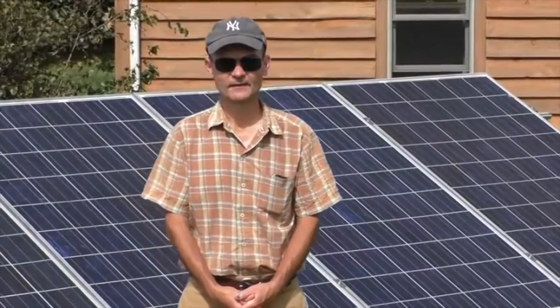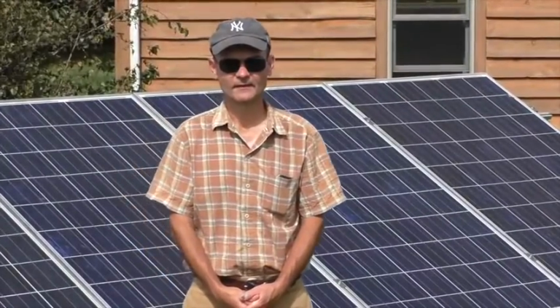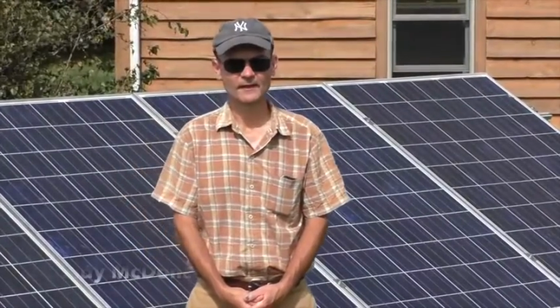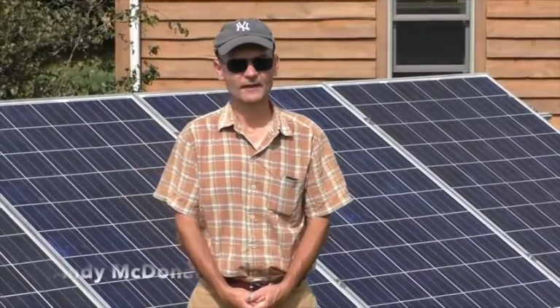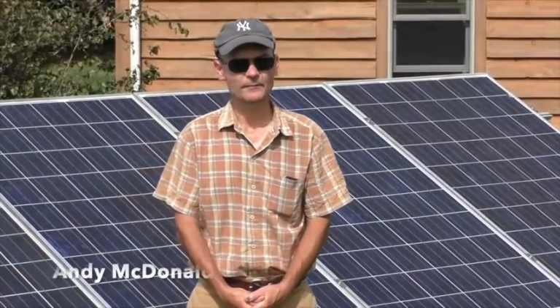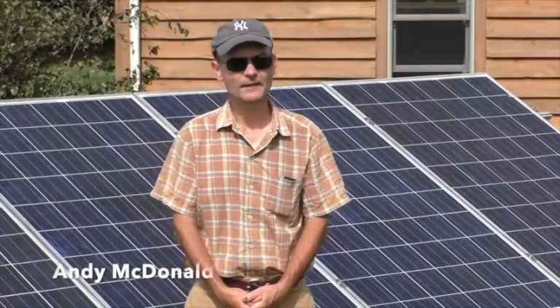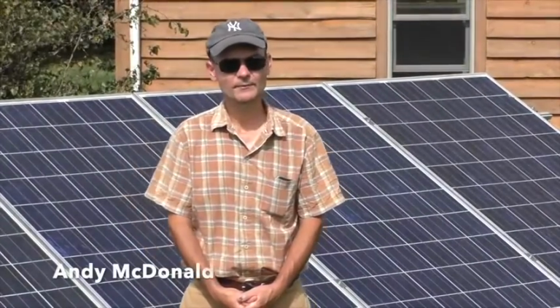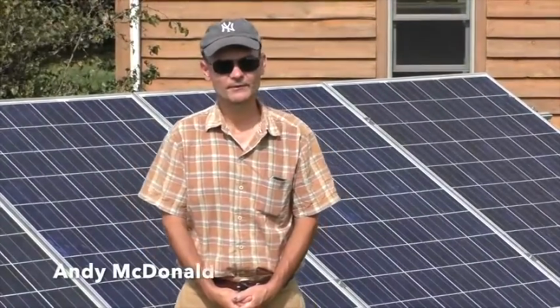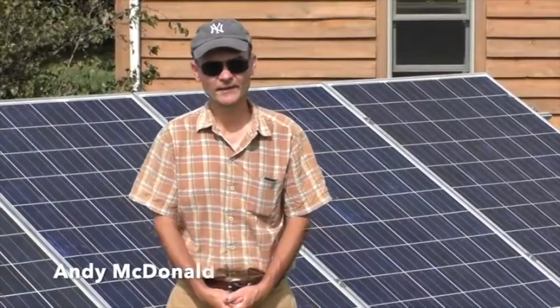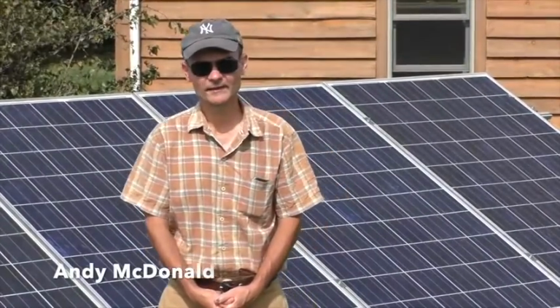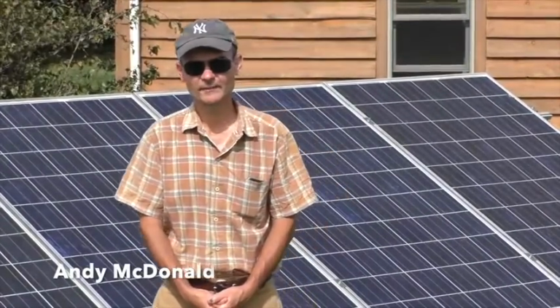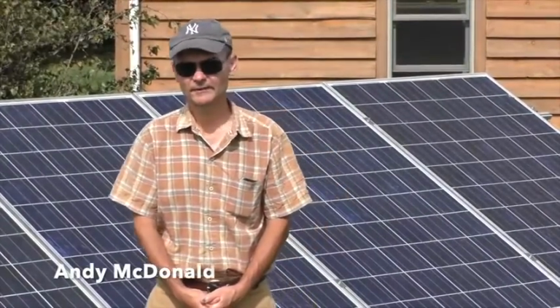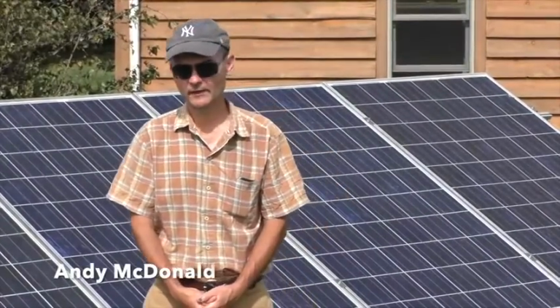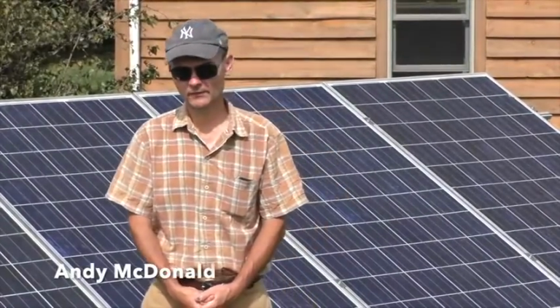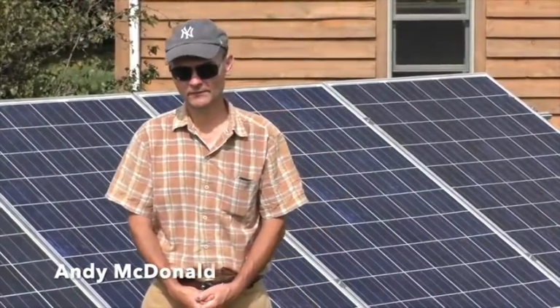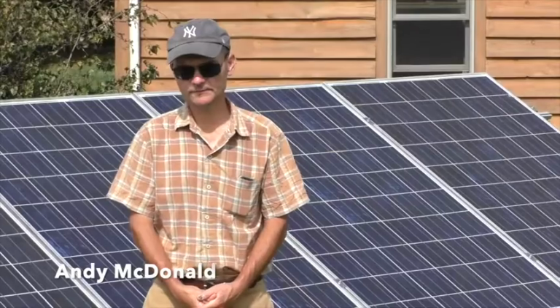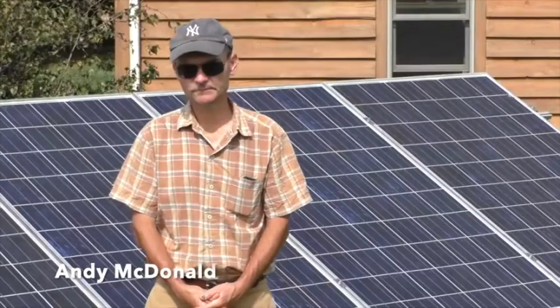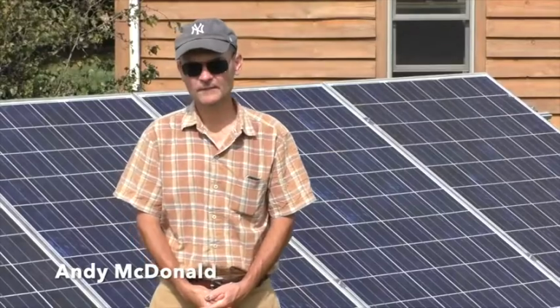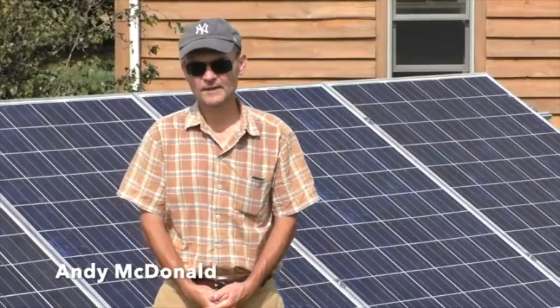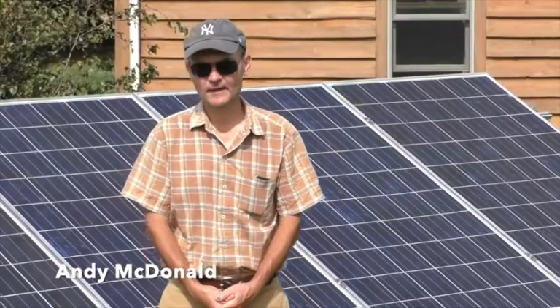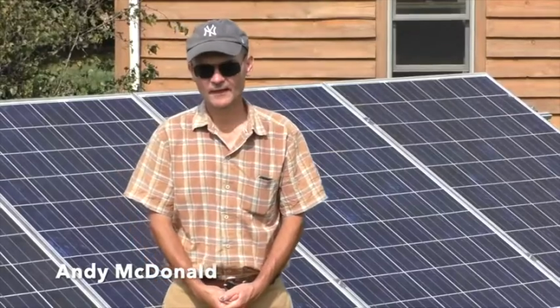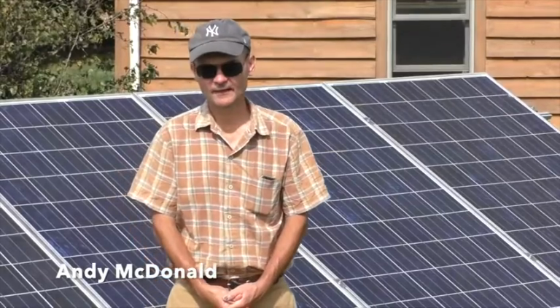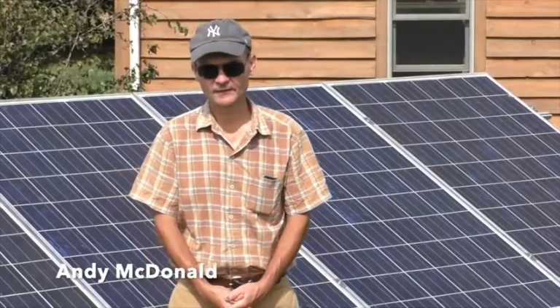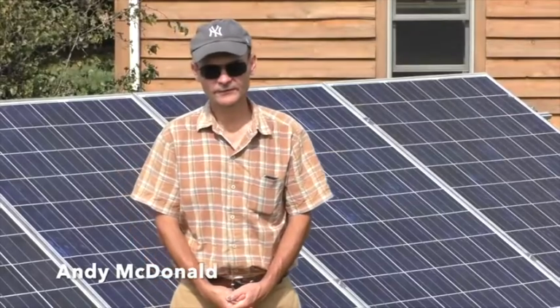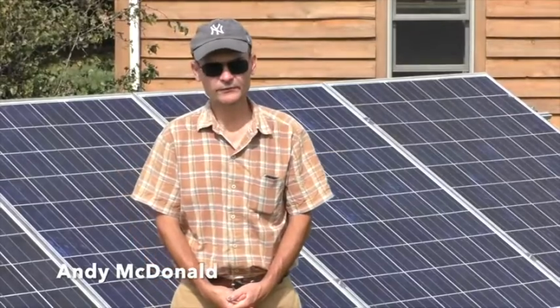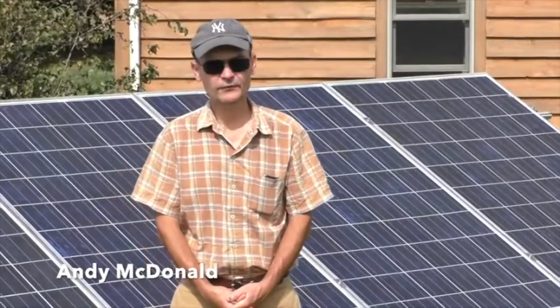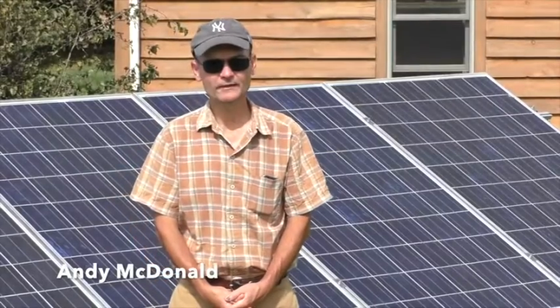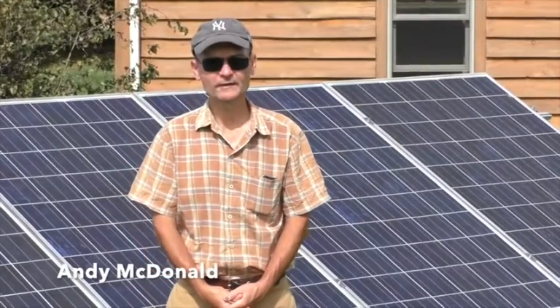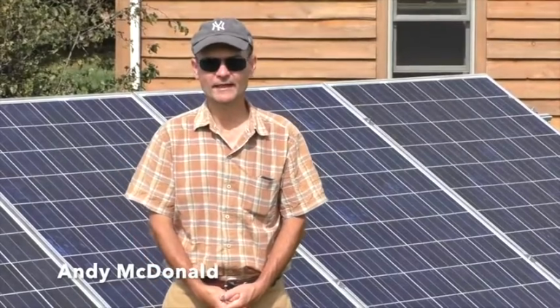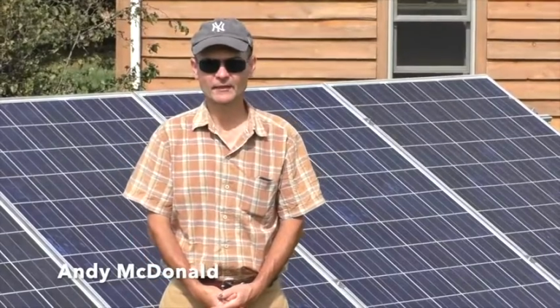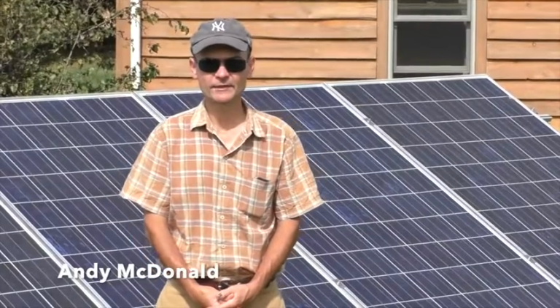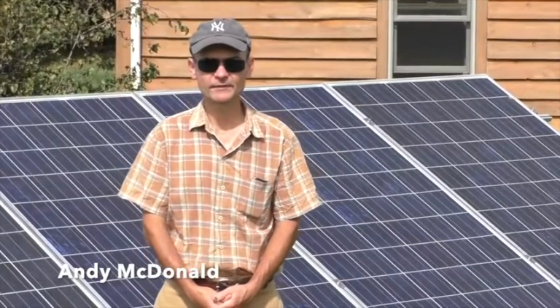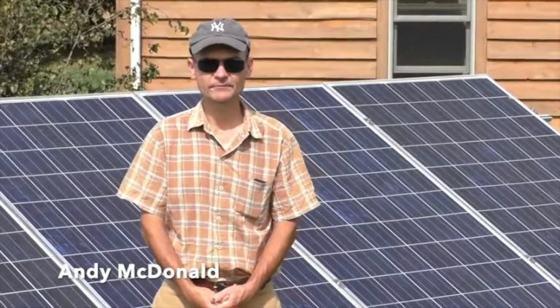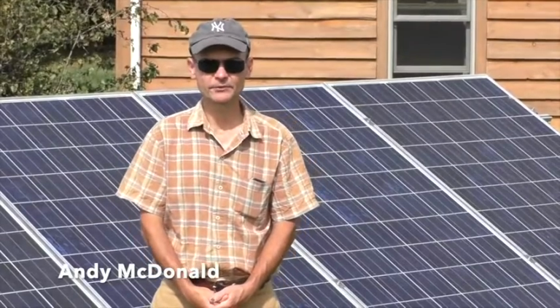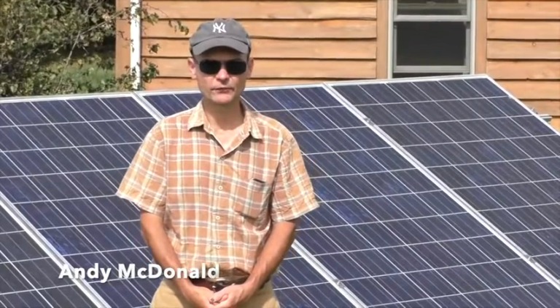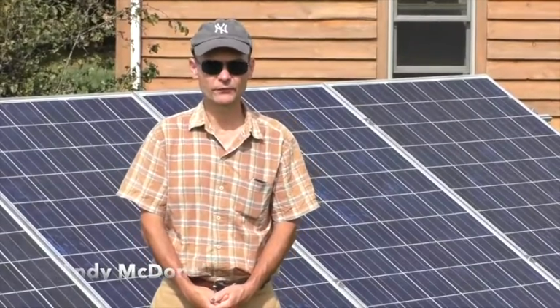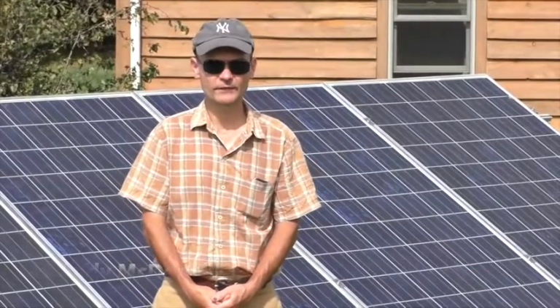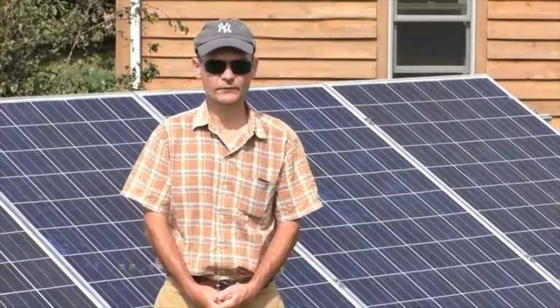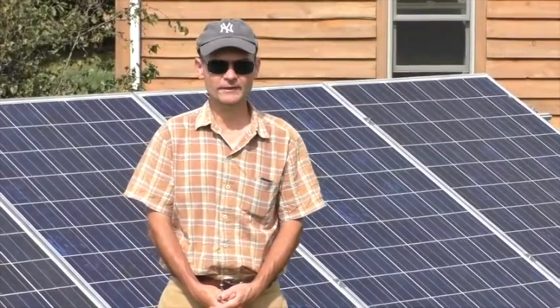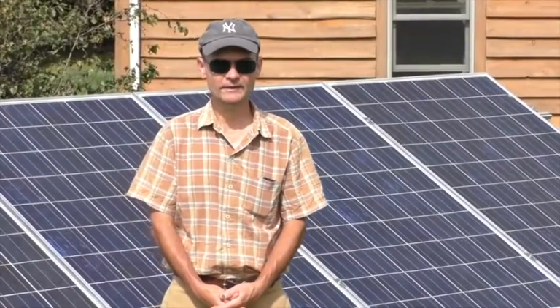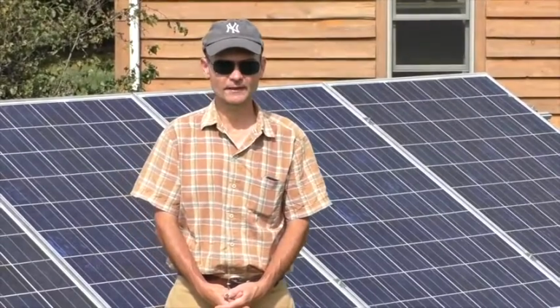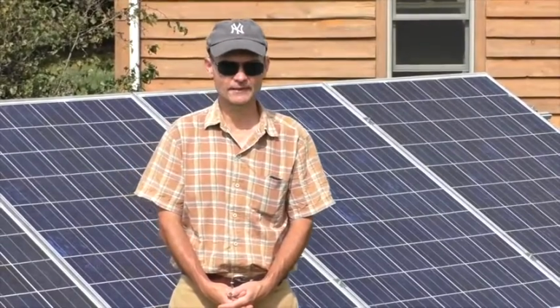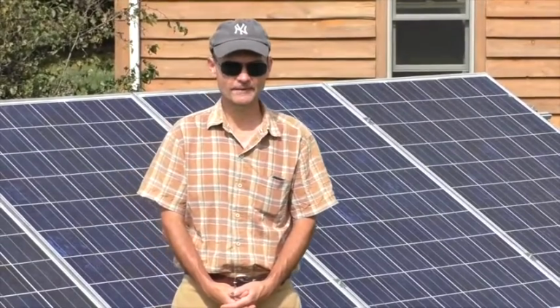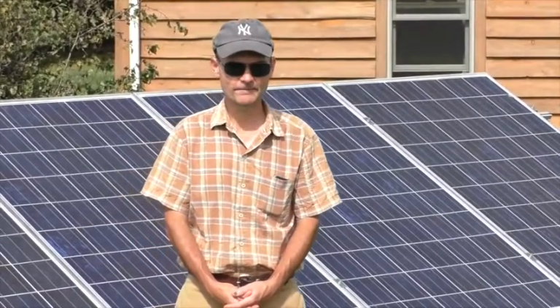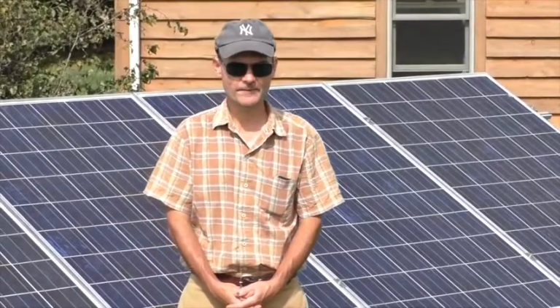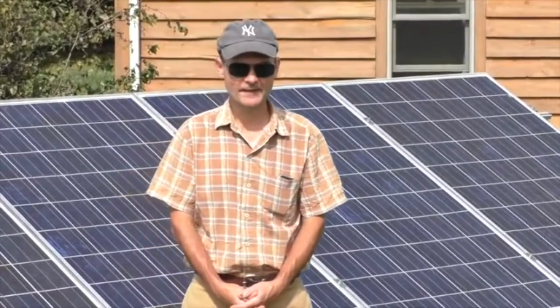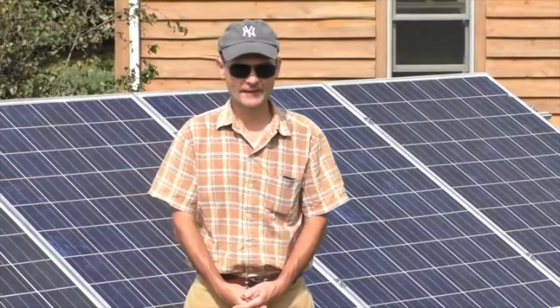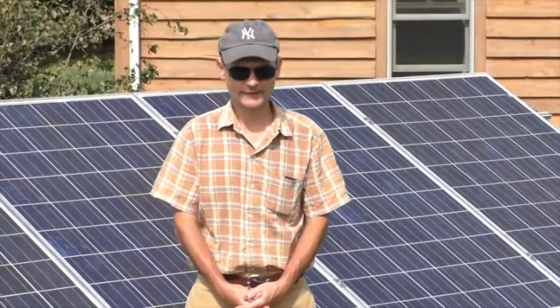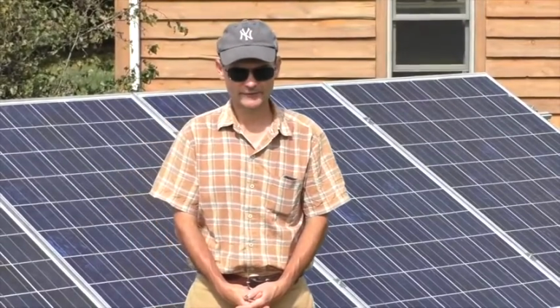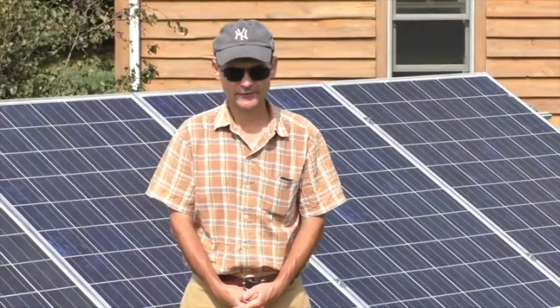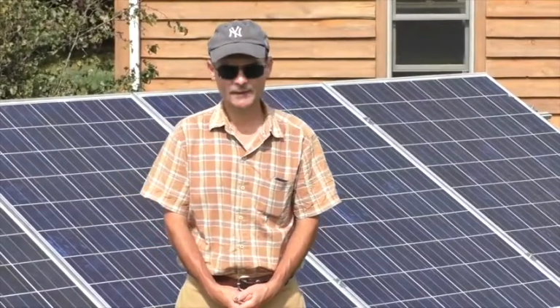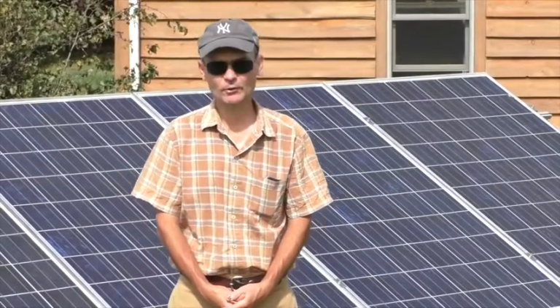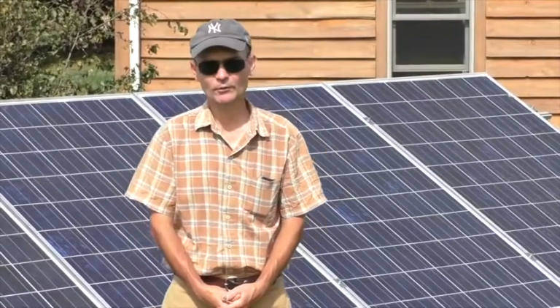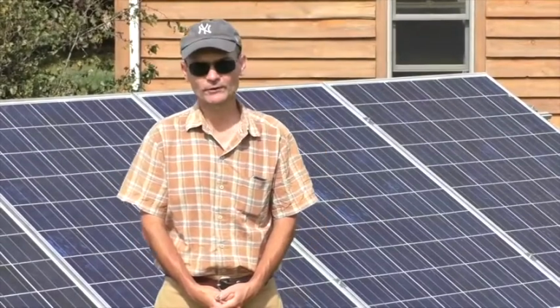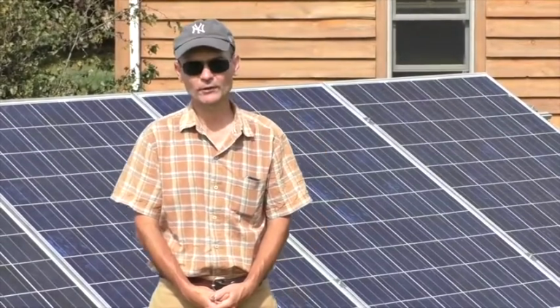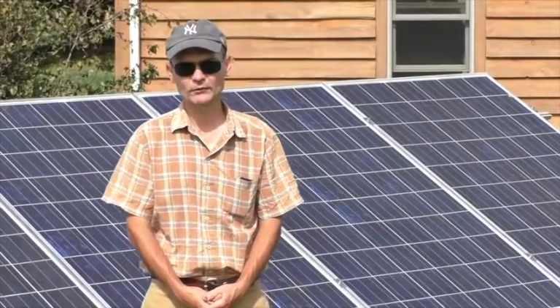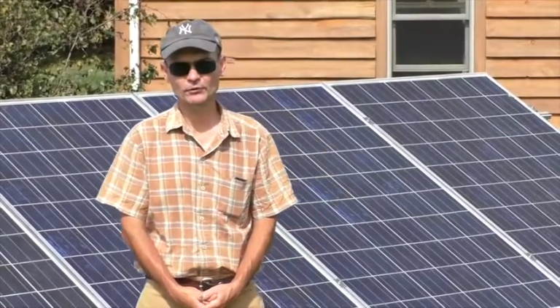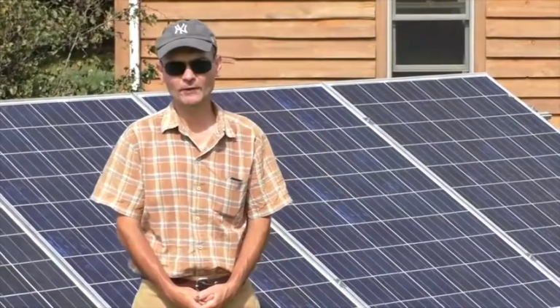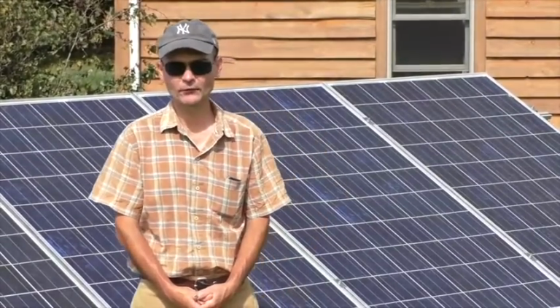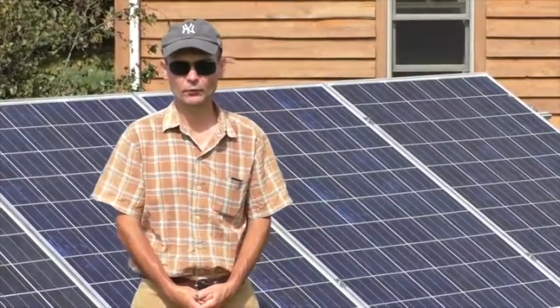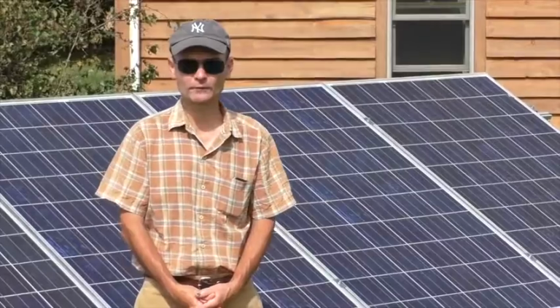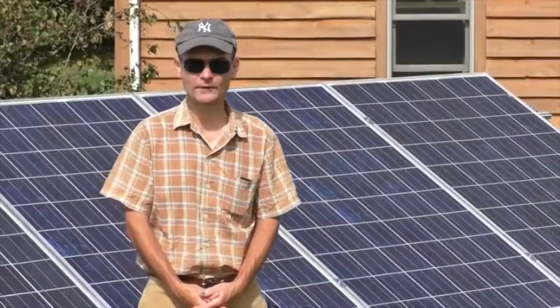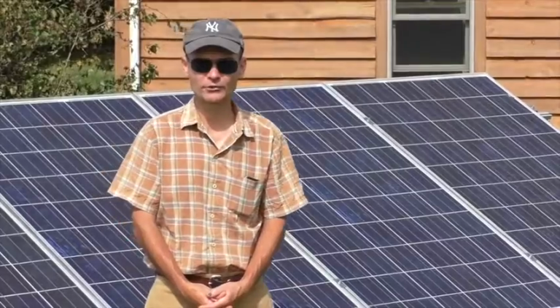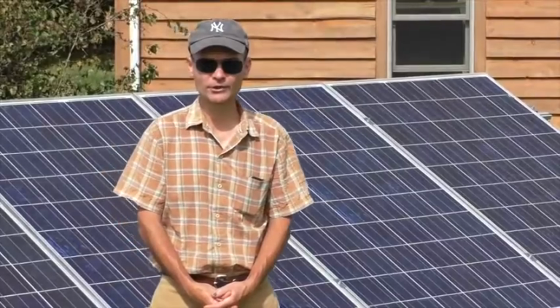Hi, my name is Andy McDonald. I live in Franklin County near Frankfort, Kentucky, and today I'm going to talk to you about solar energy.